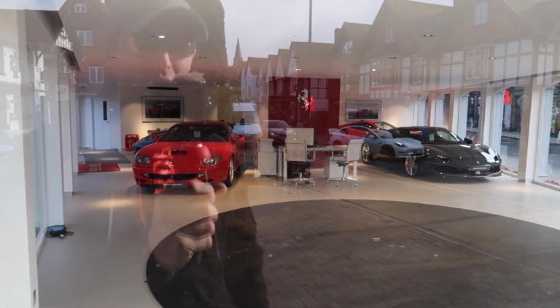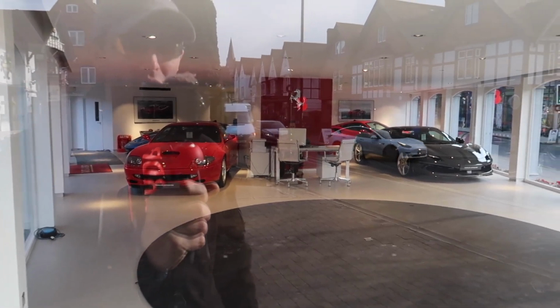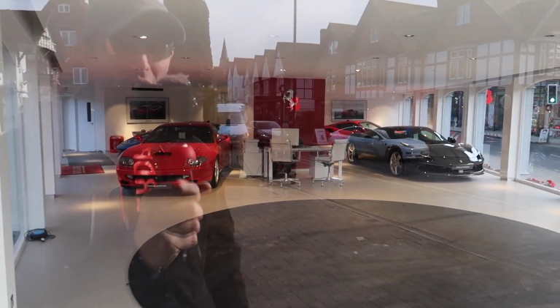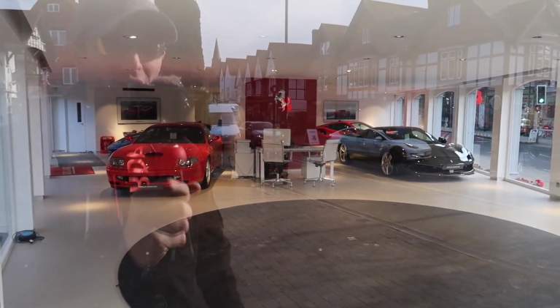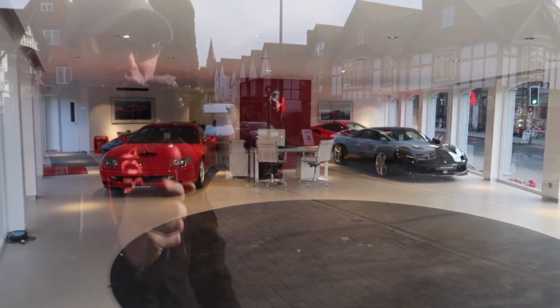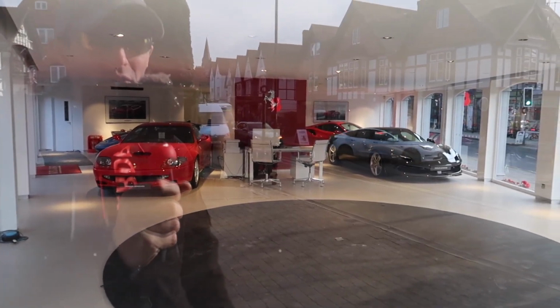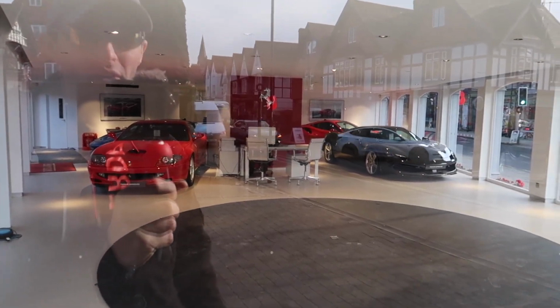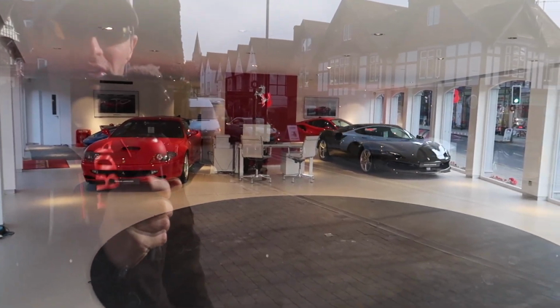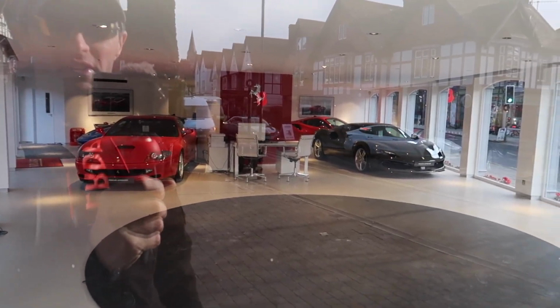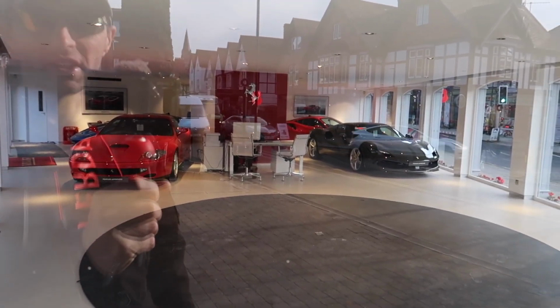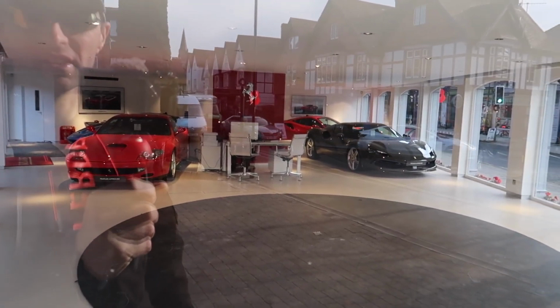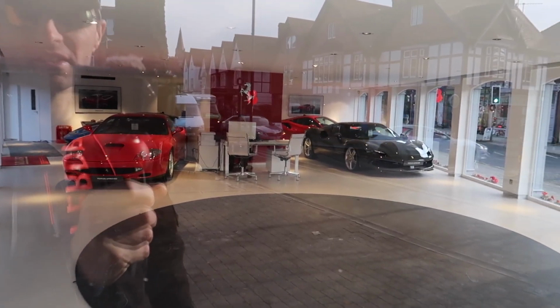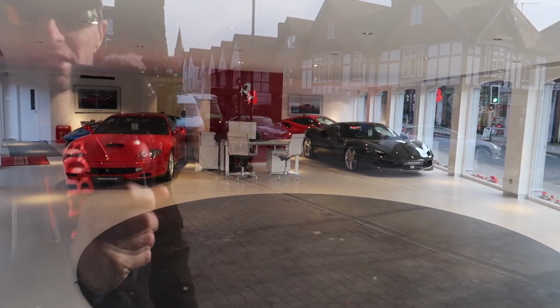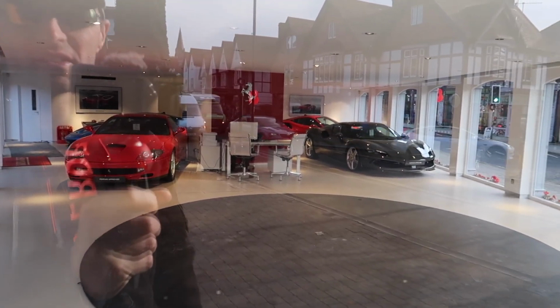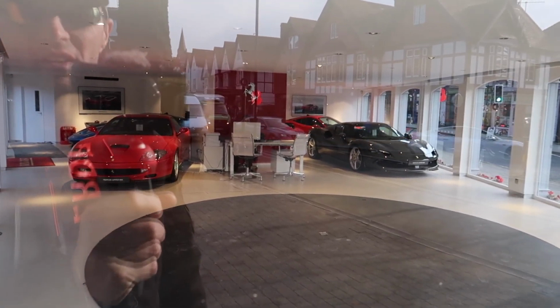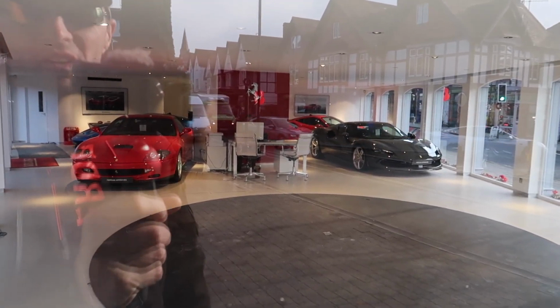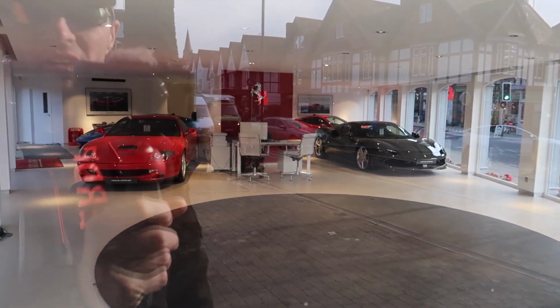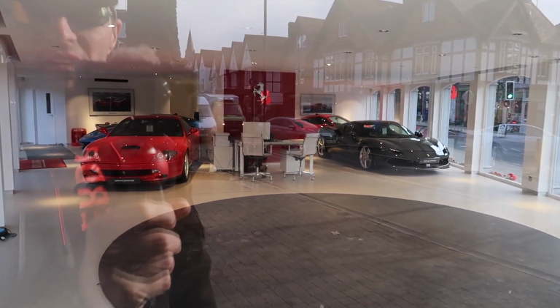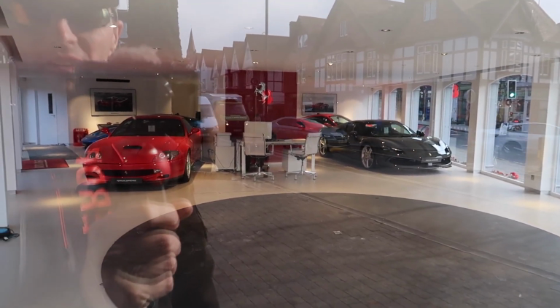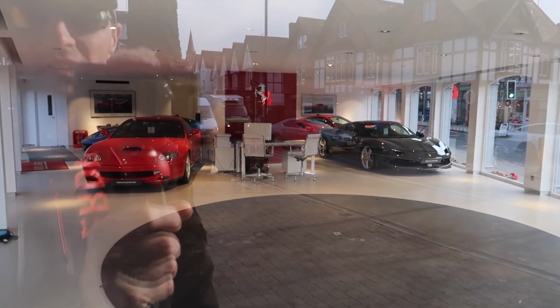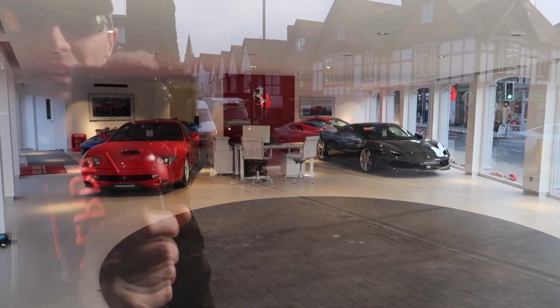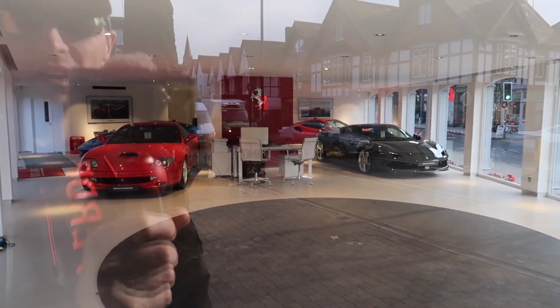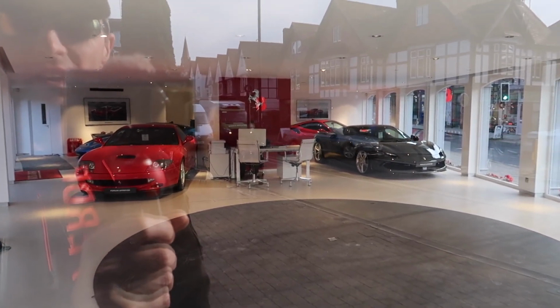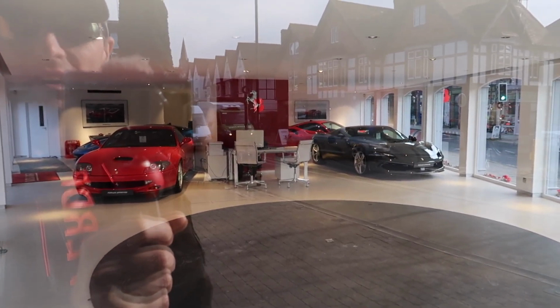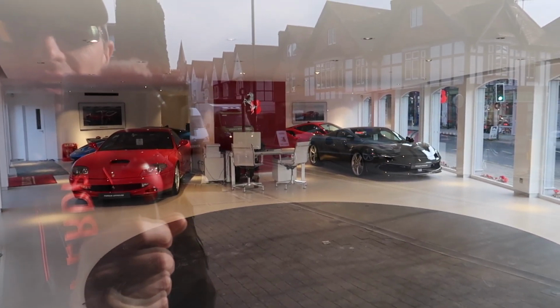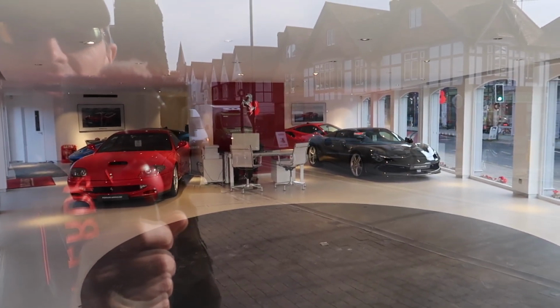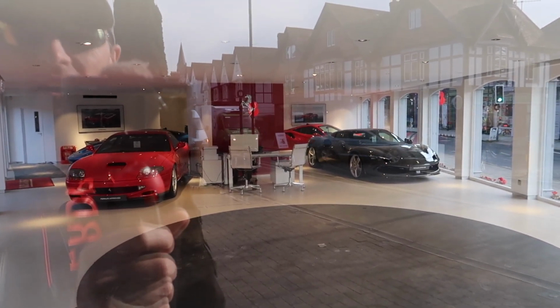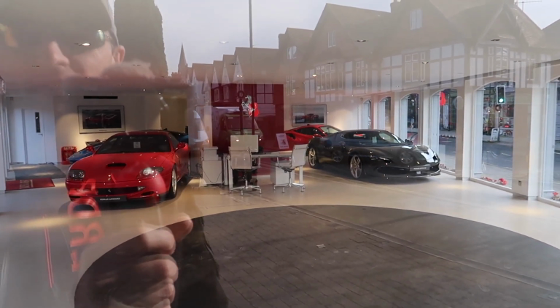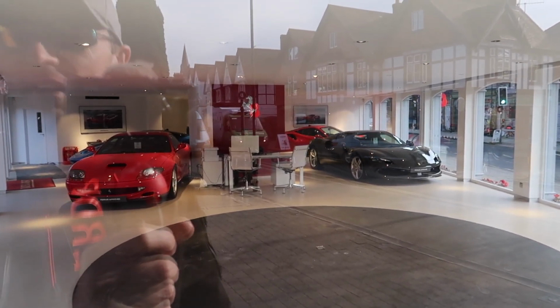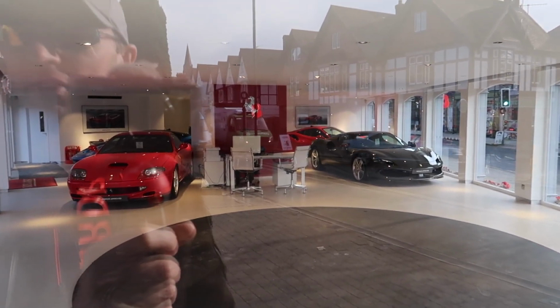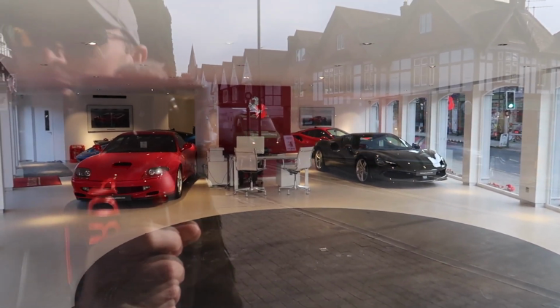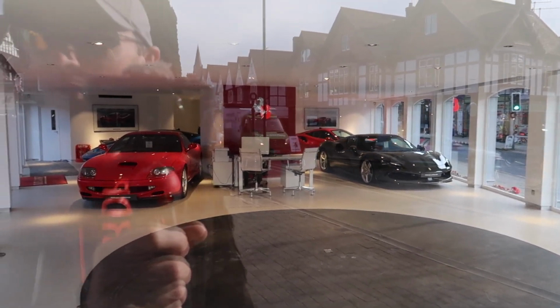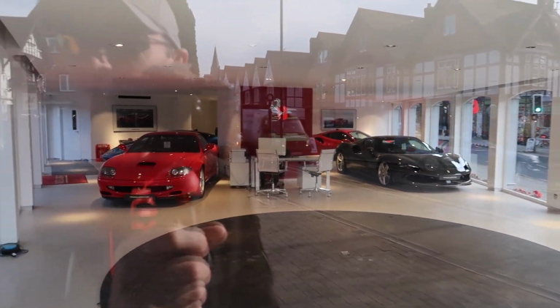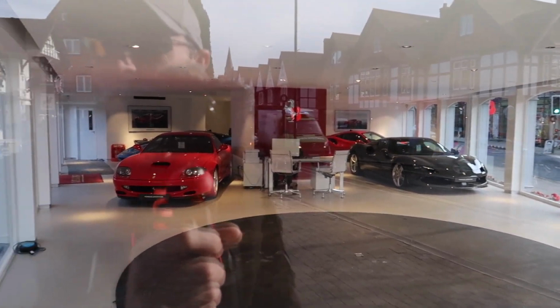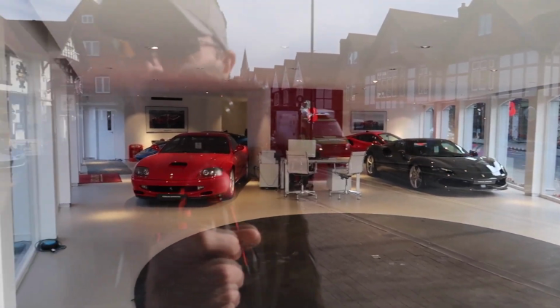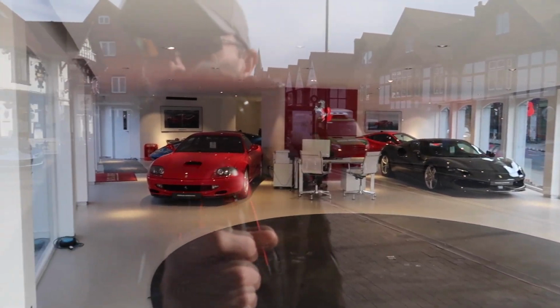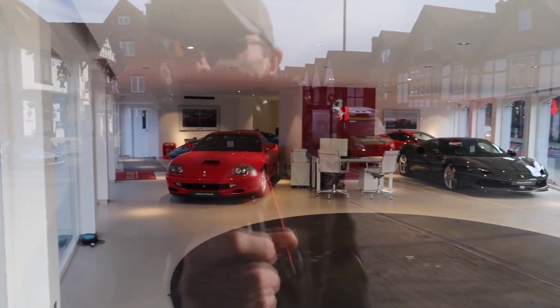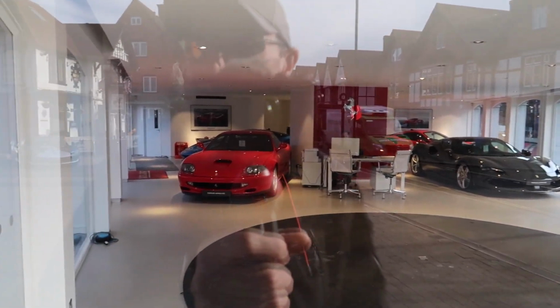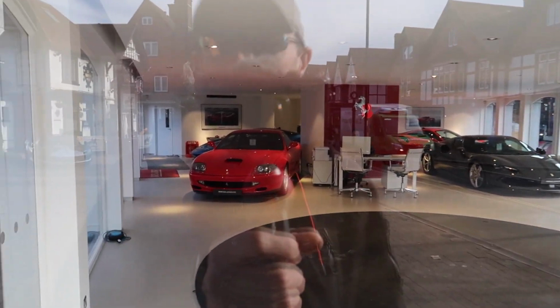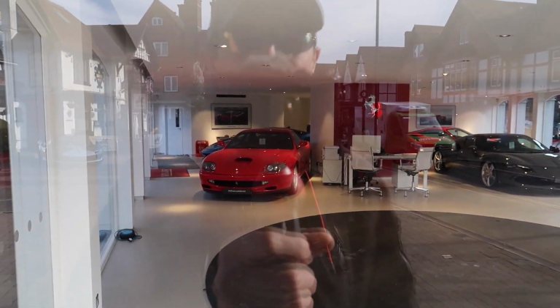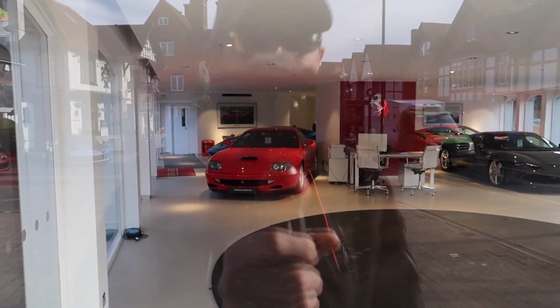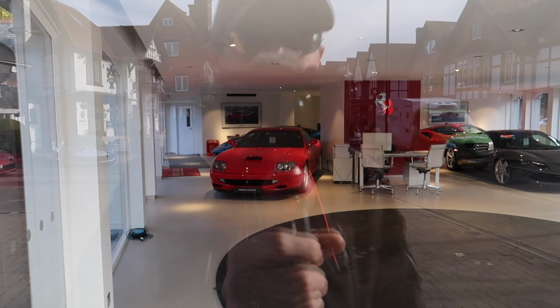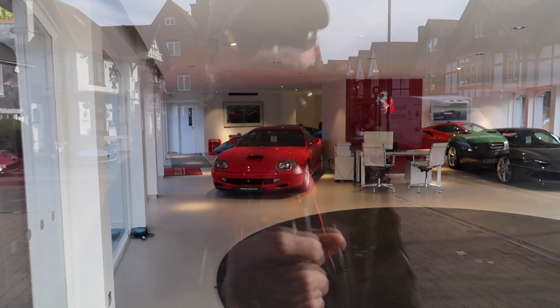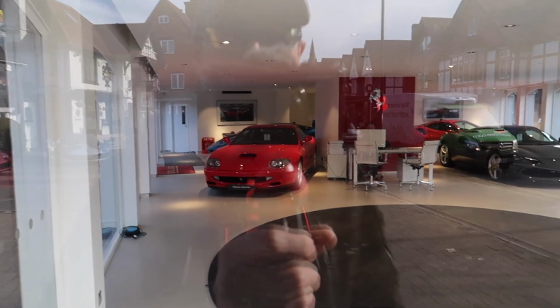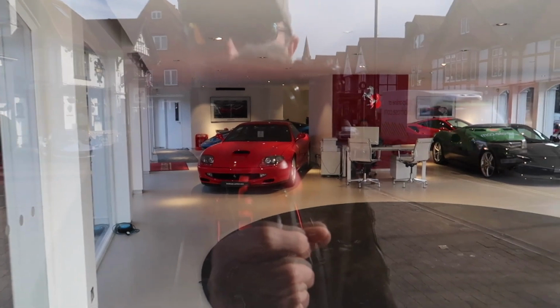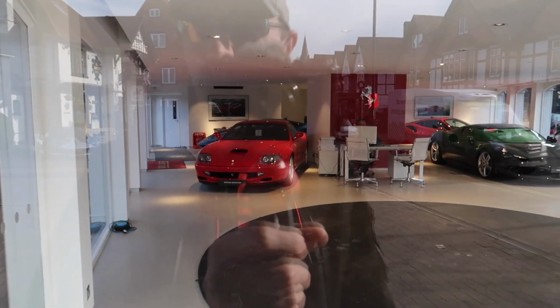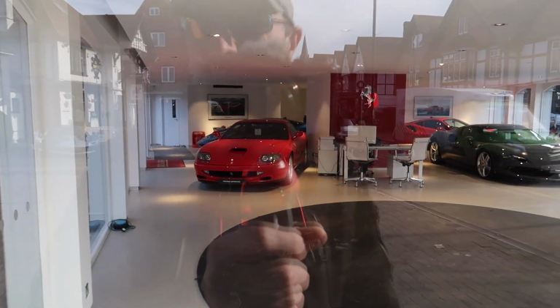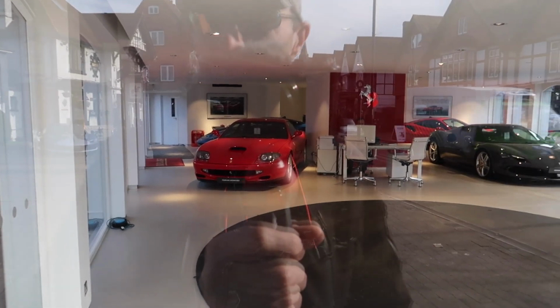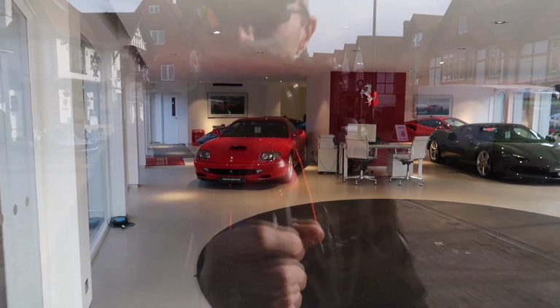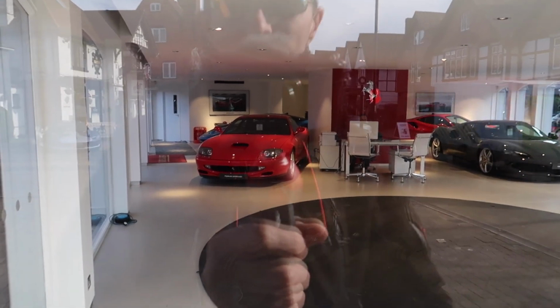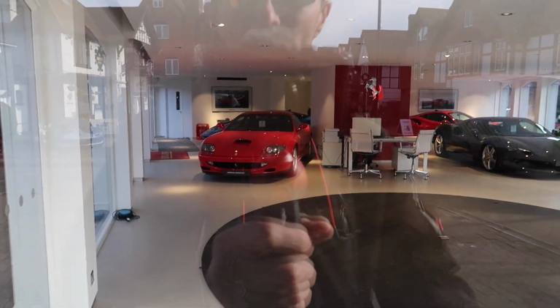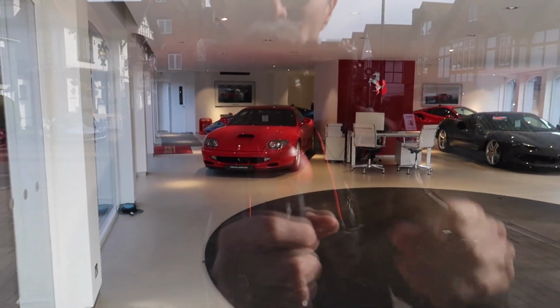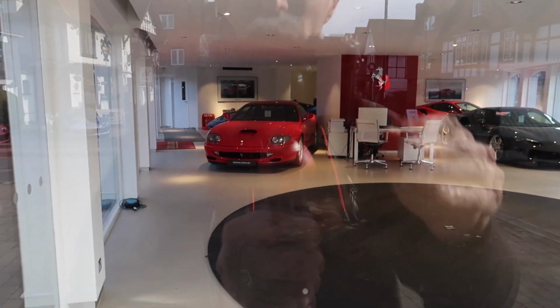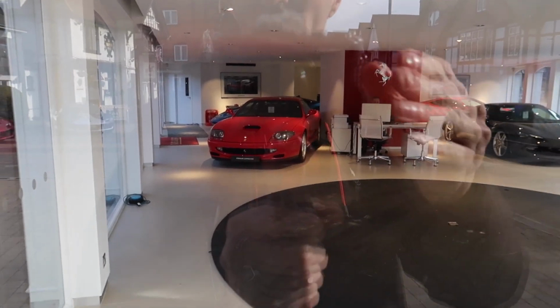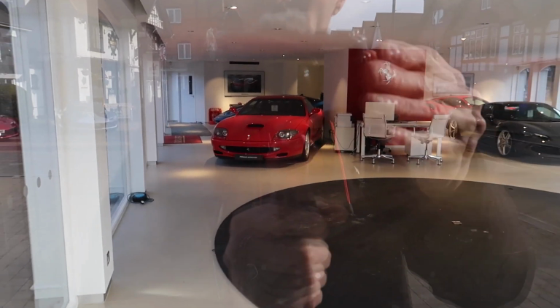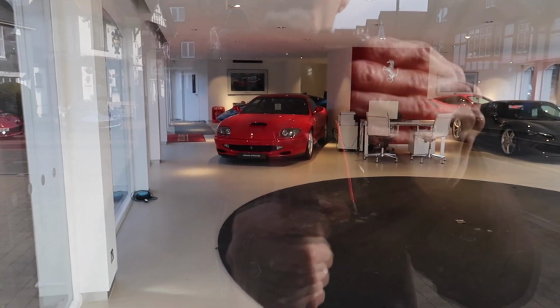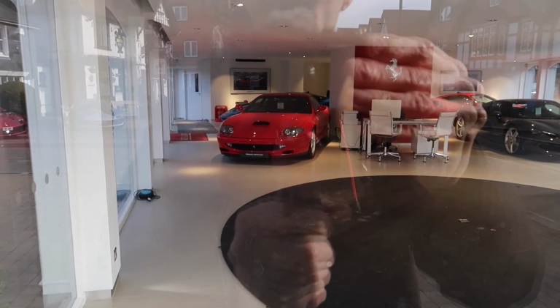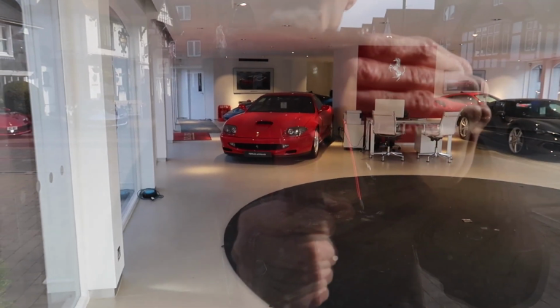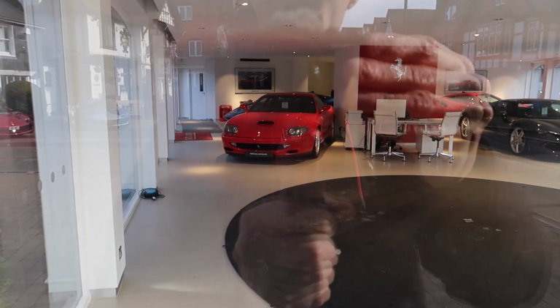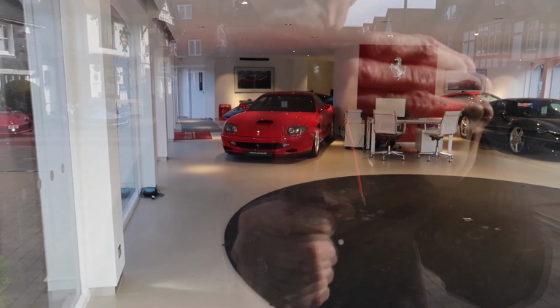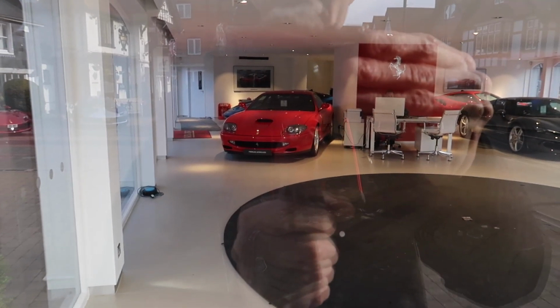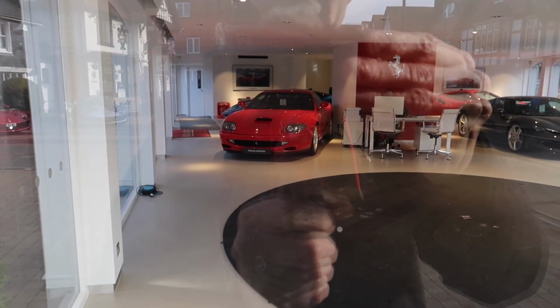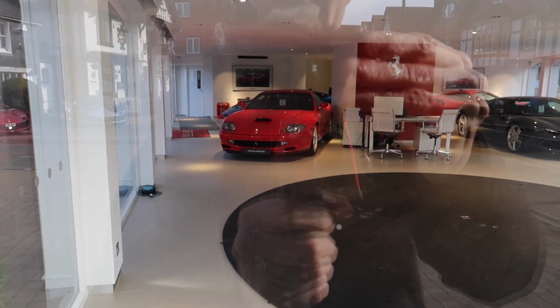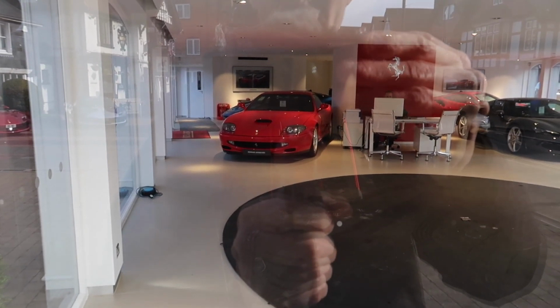And an old 550 Maranello. Also a grey 296, an F8 Tributo — one in blue and one in red — and another old 550 Maranello.